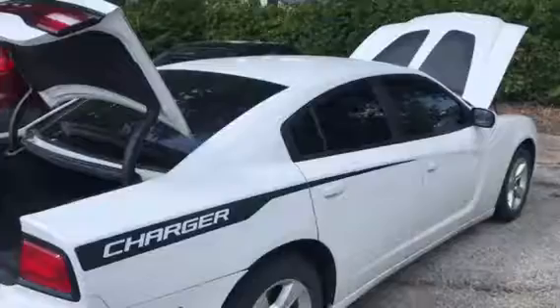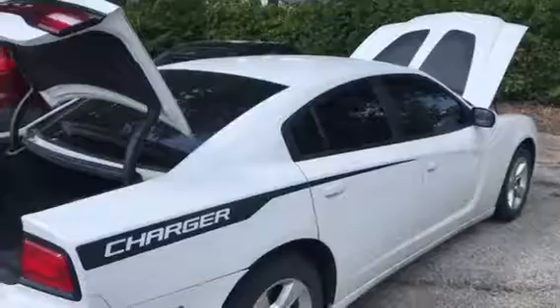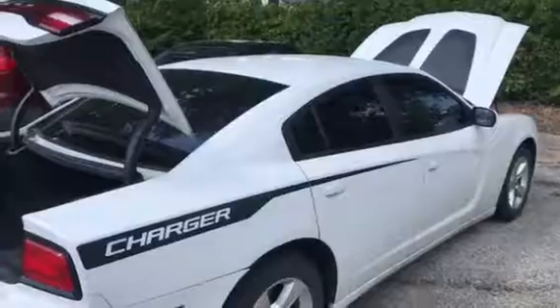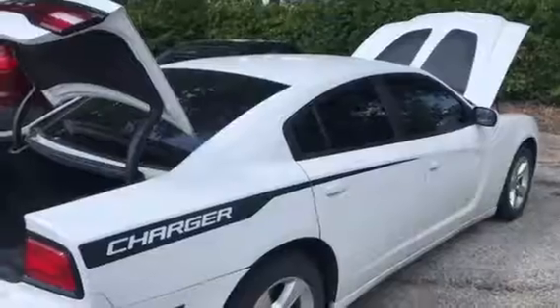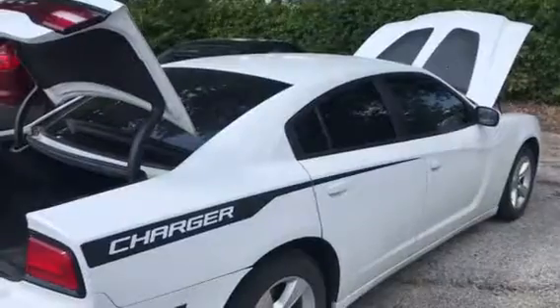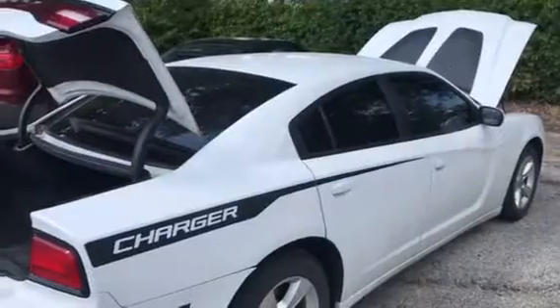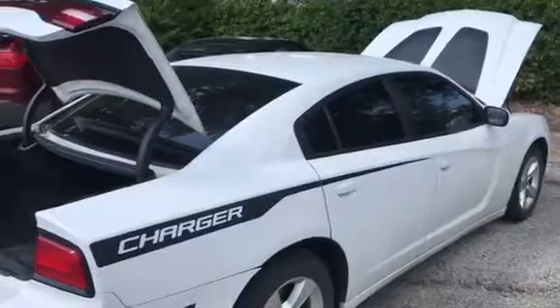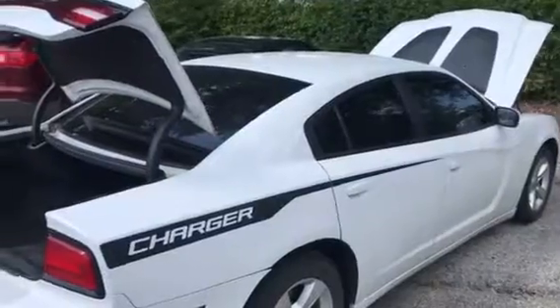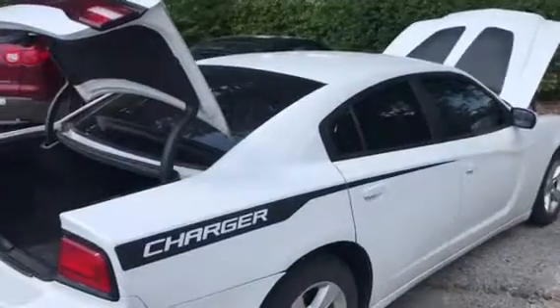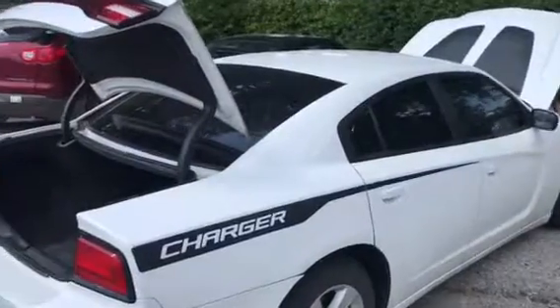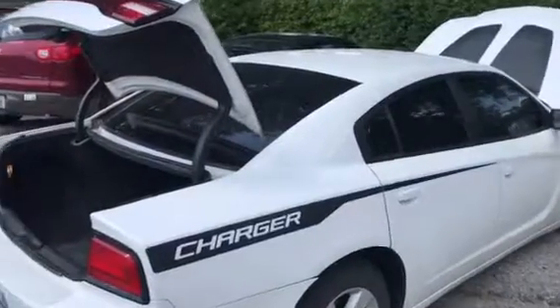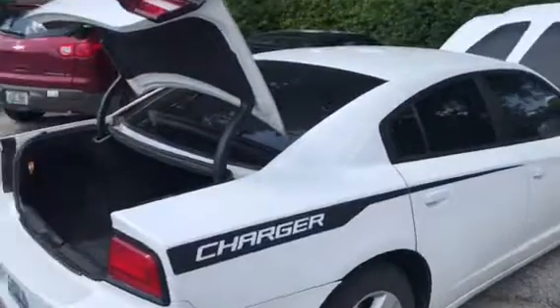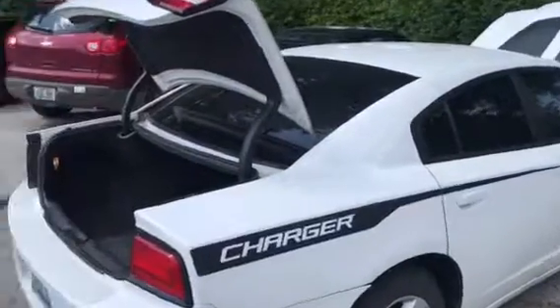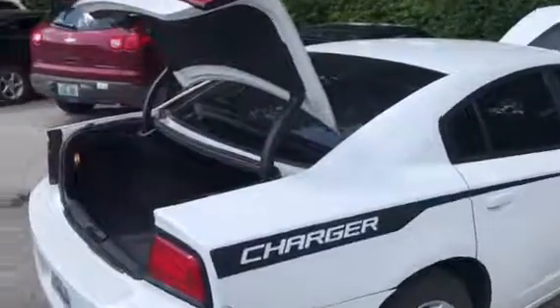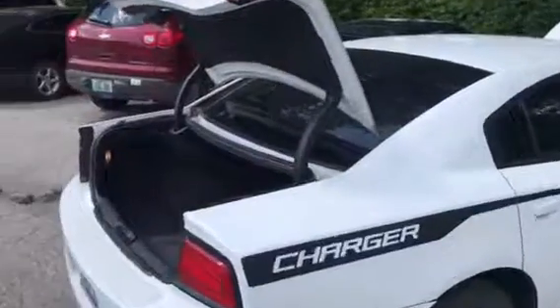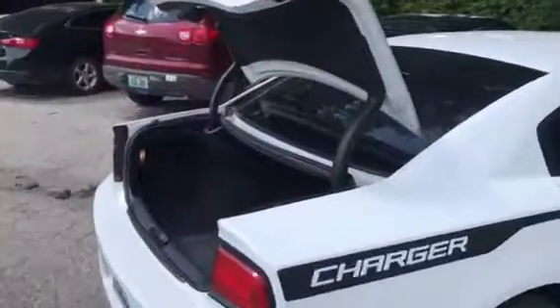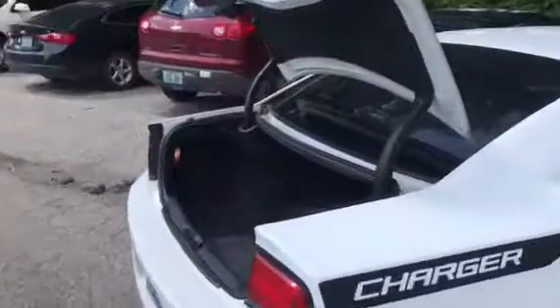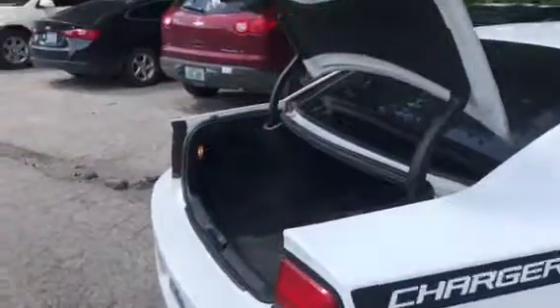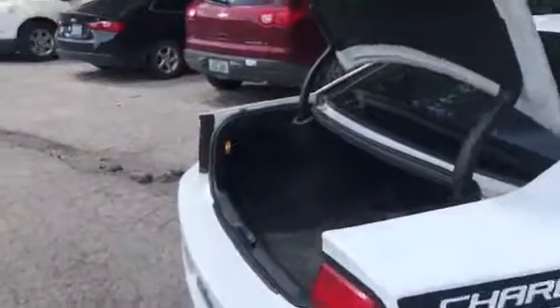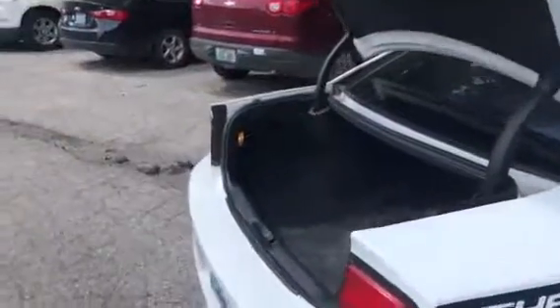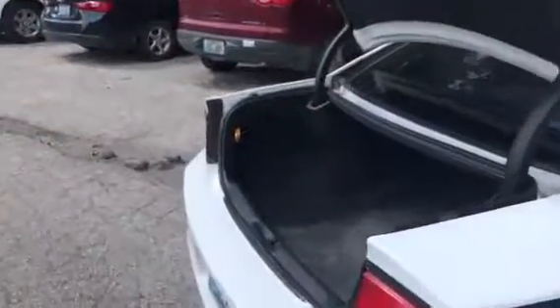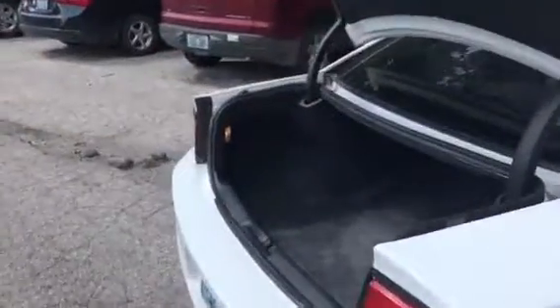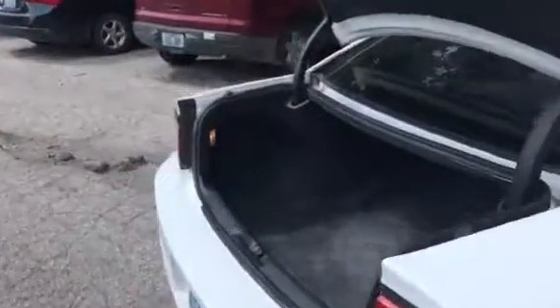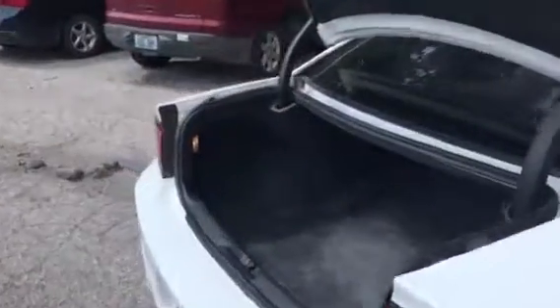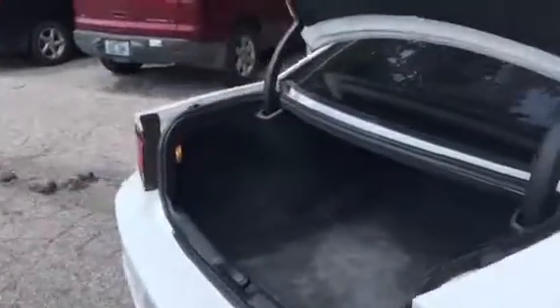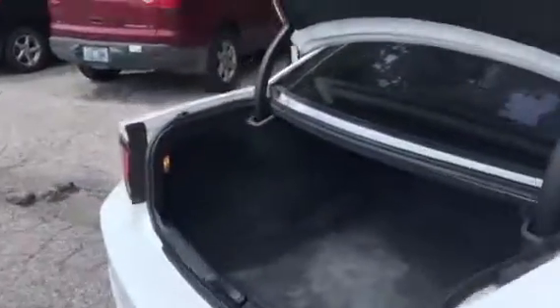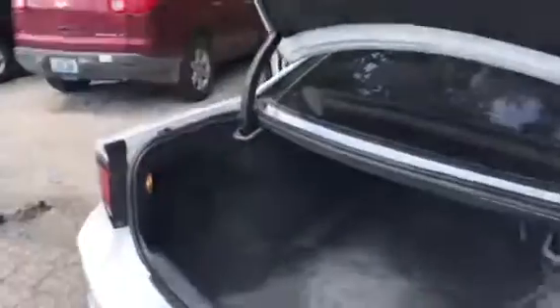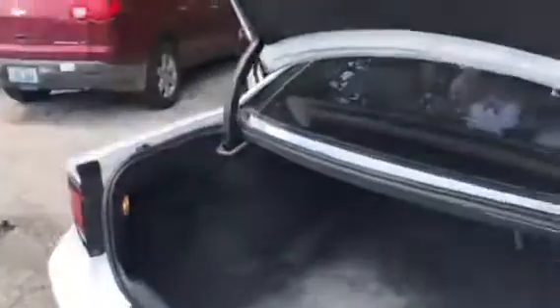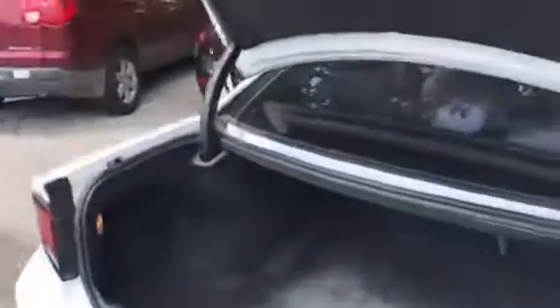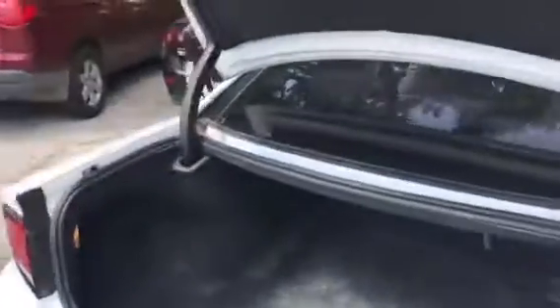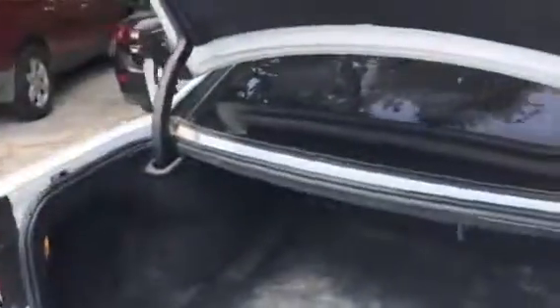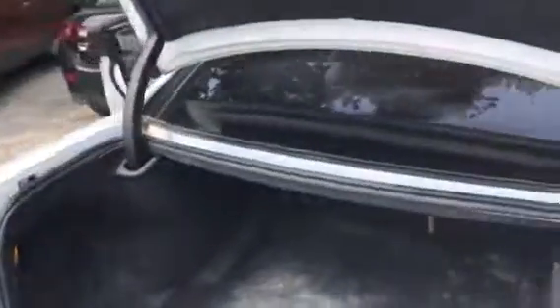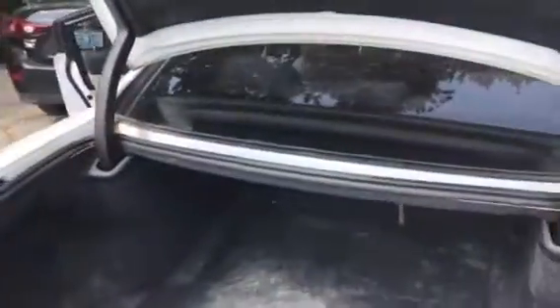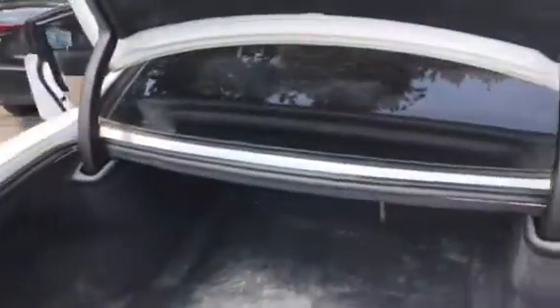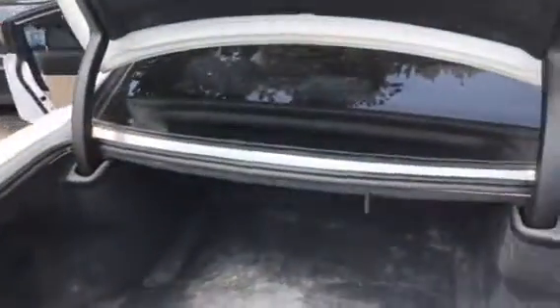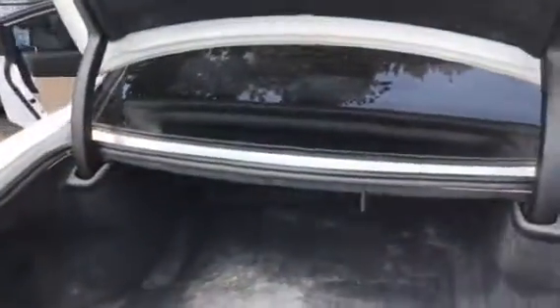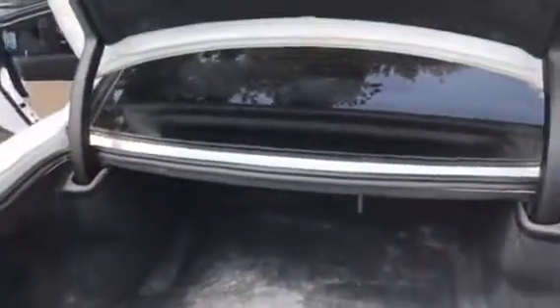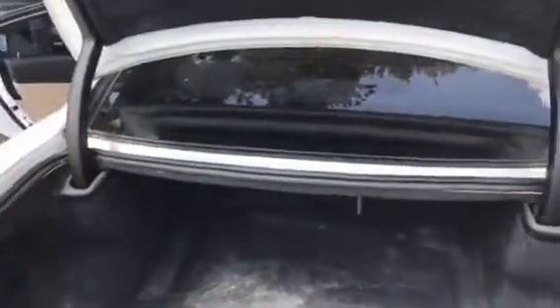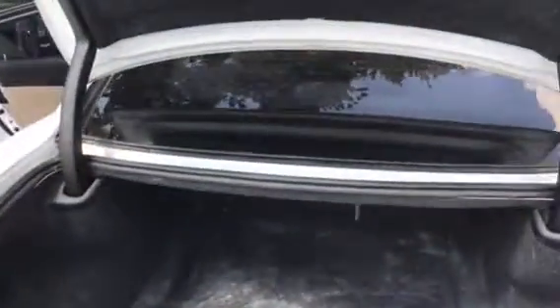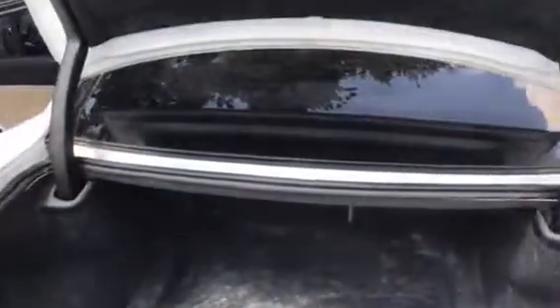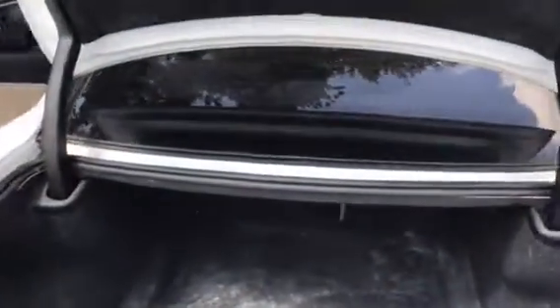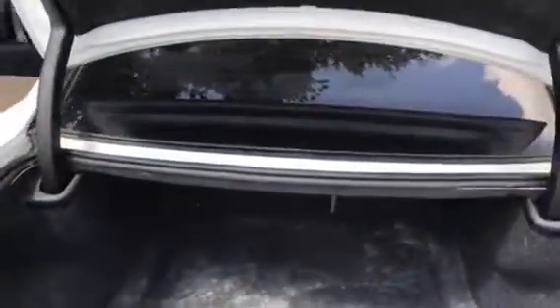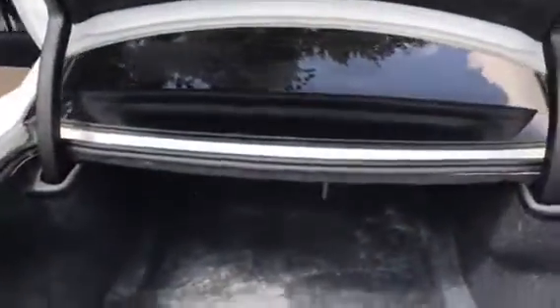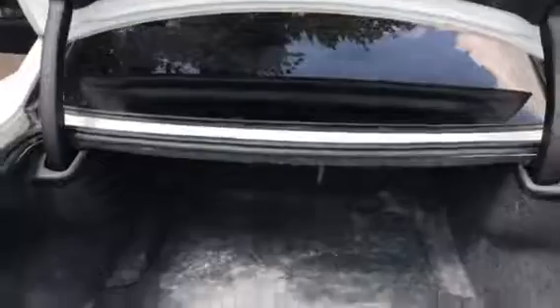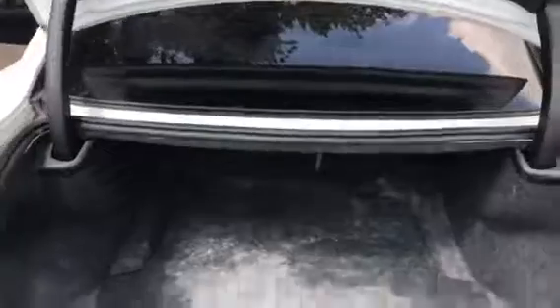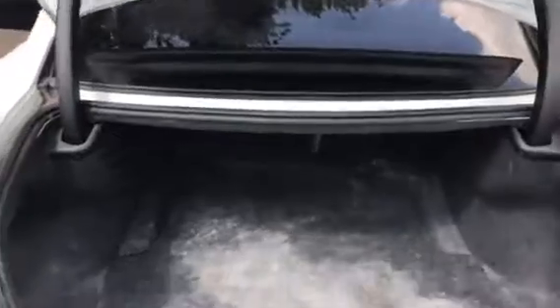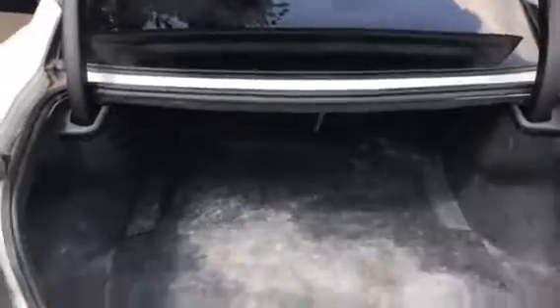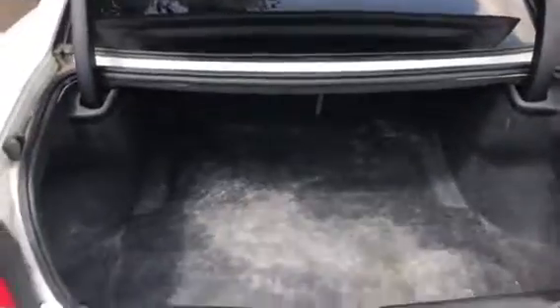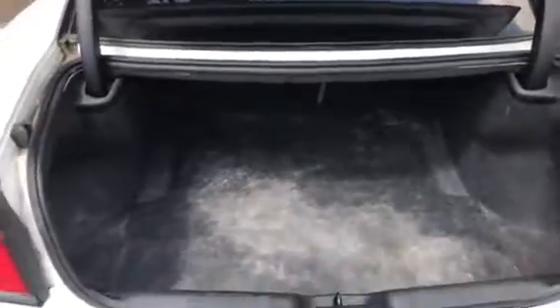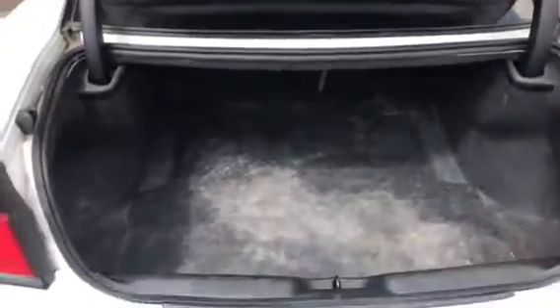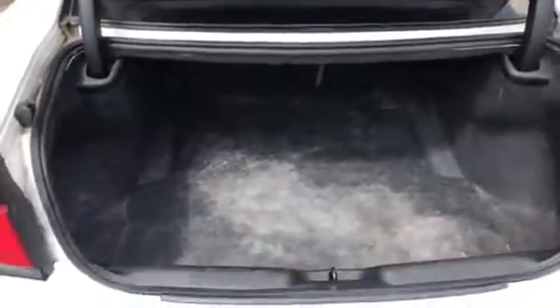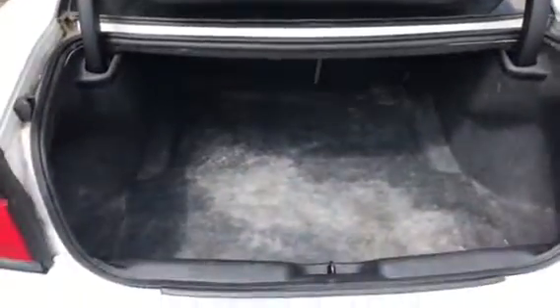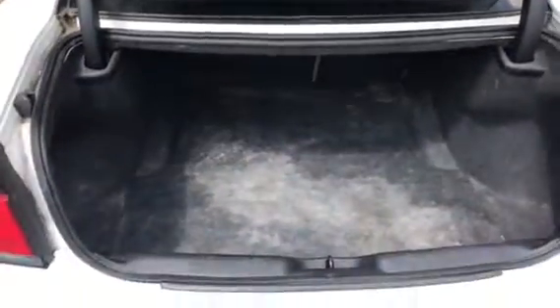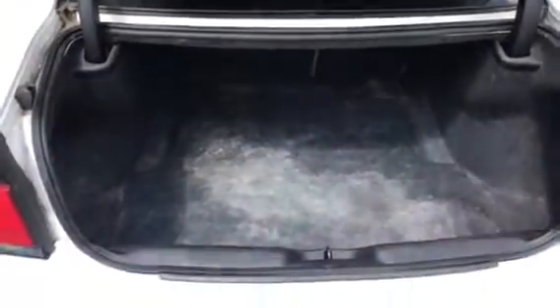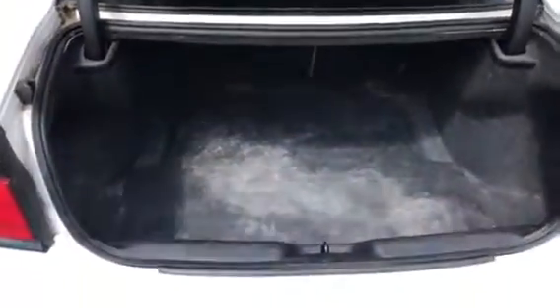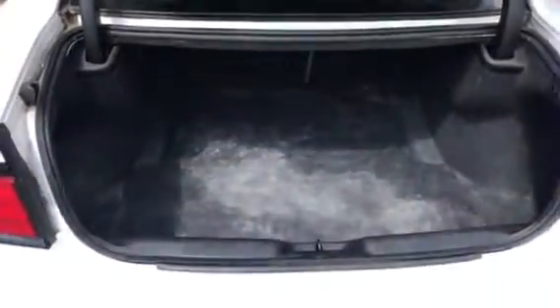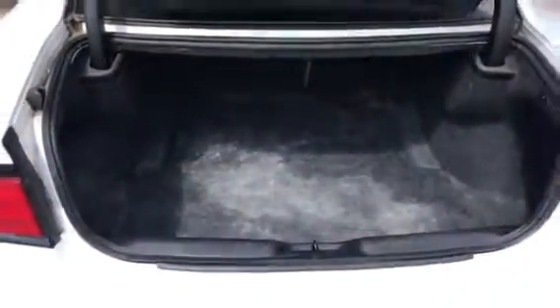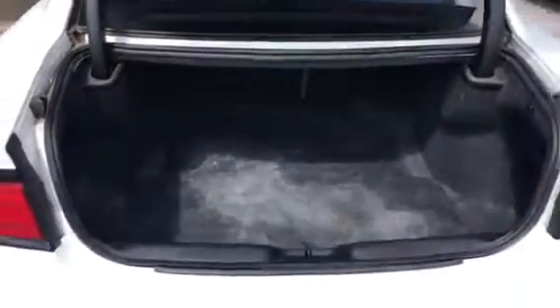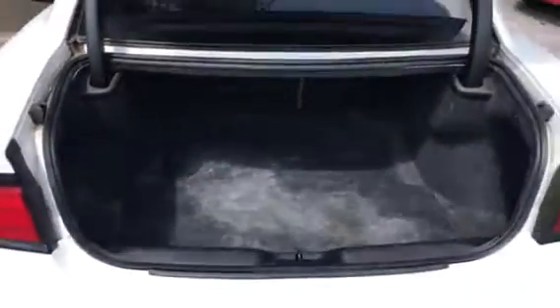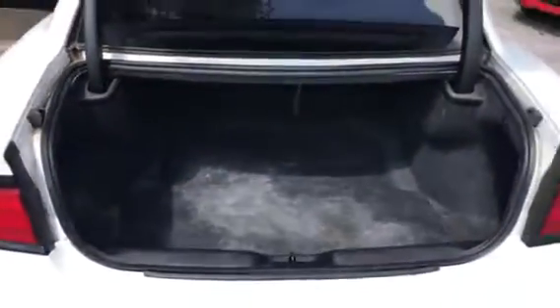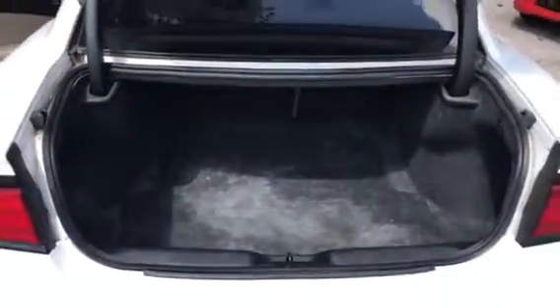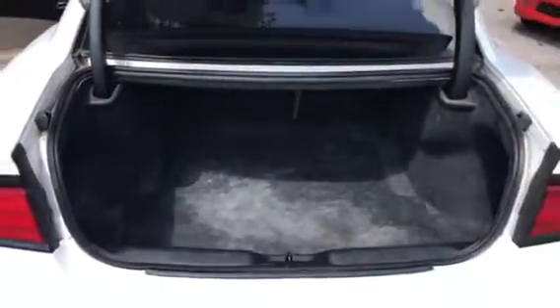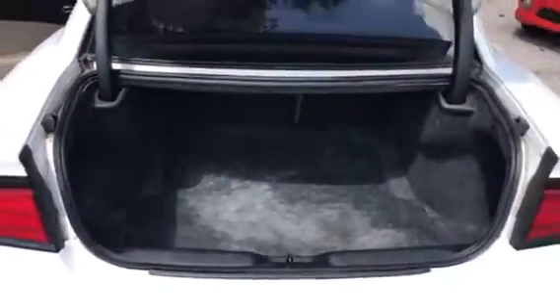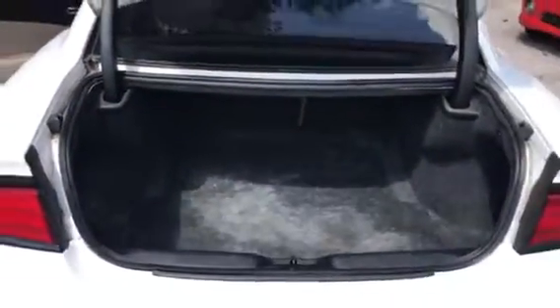This is our 2012 Dodge Charger. Tons of trunk space.